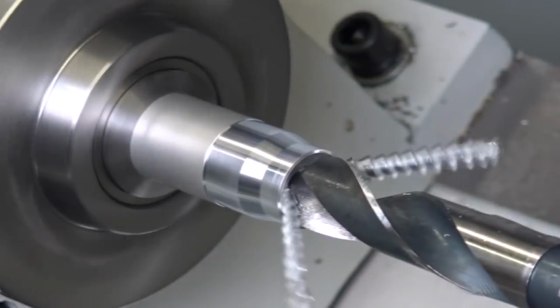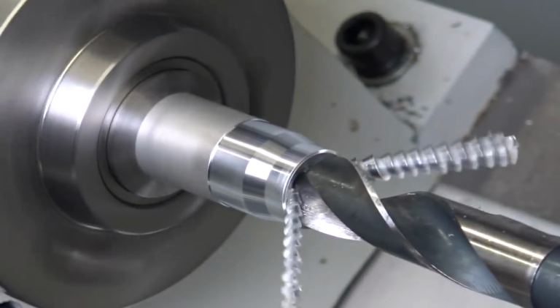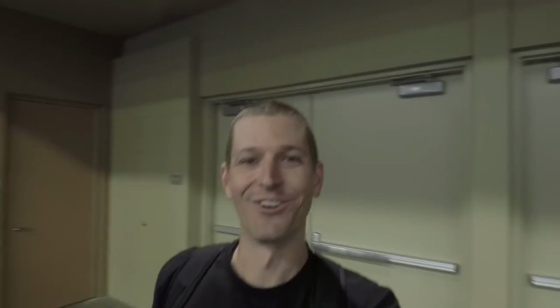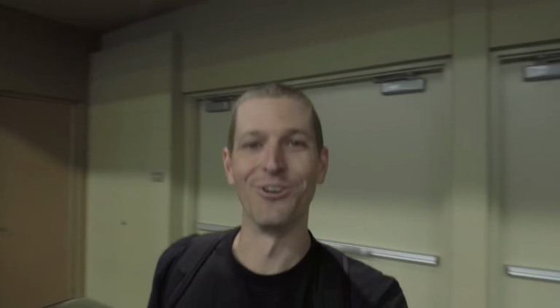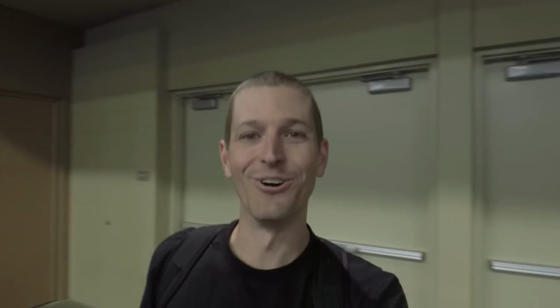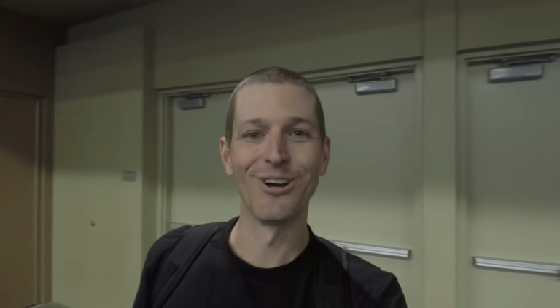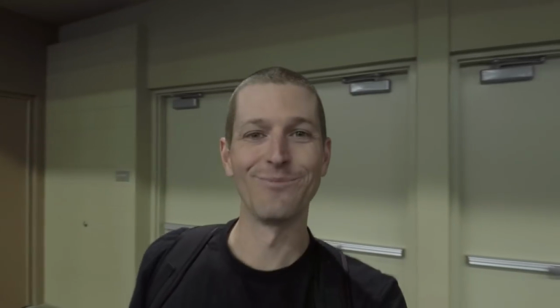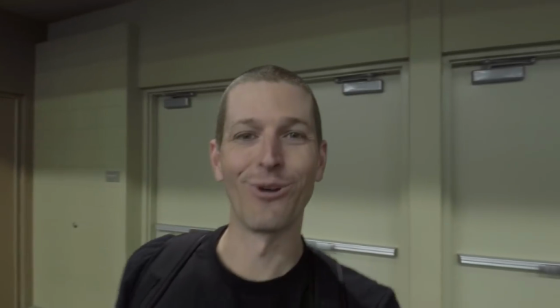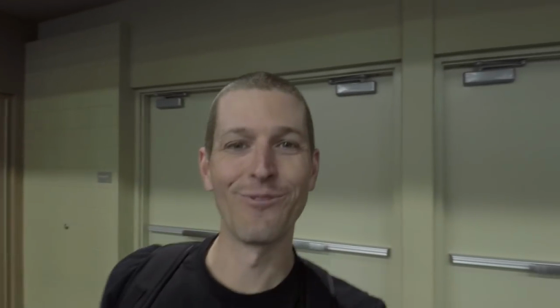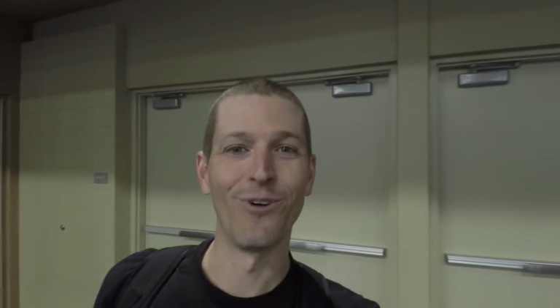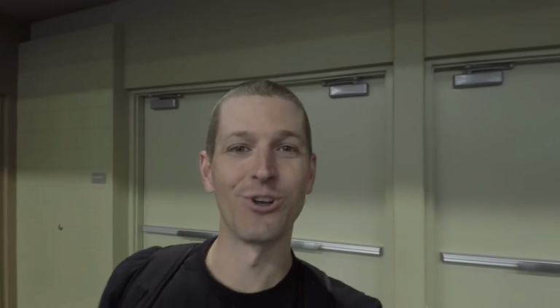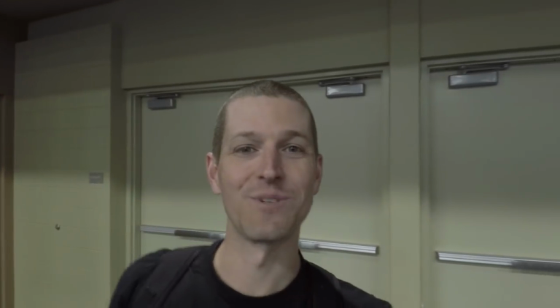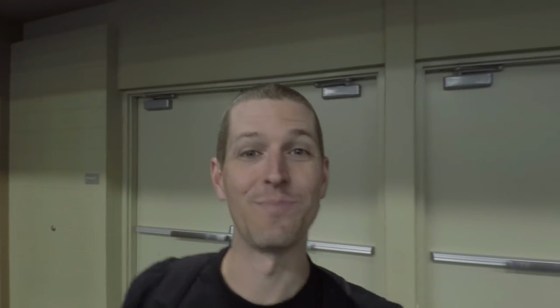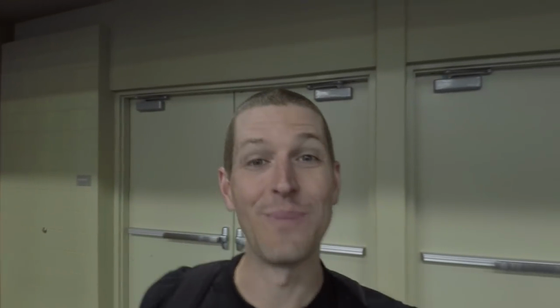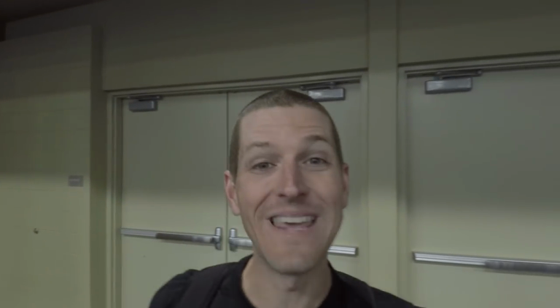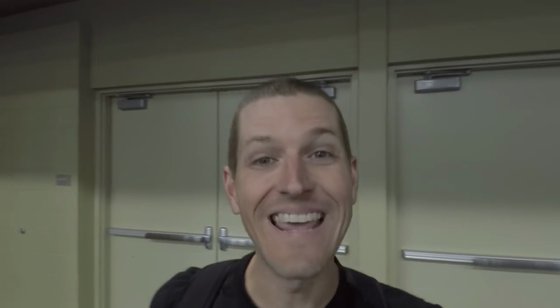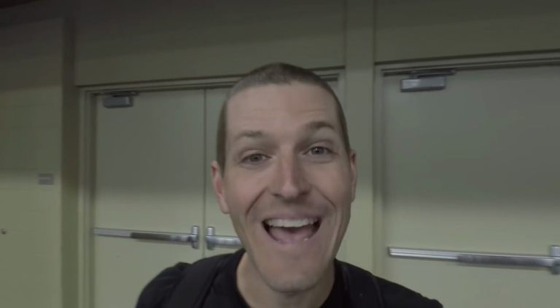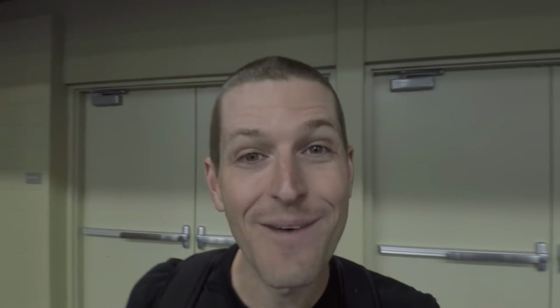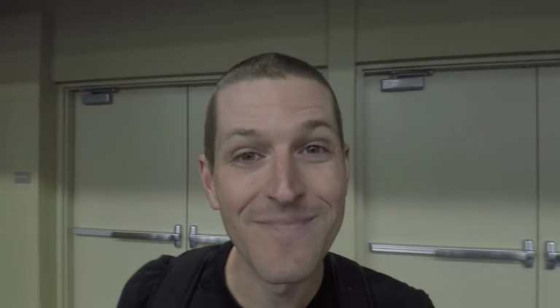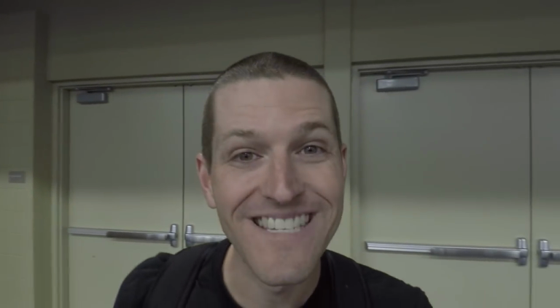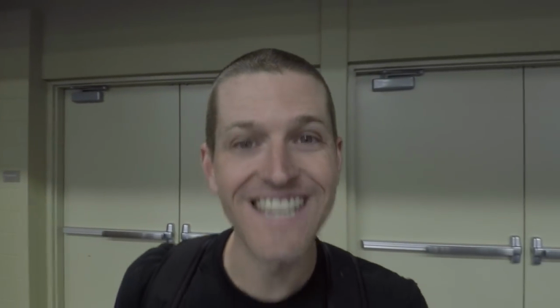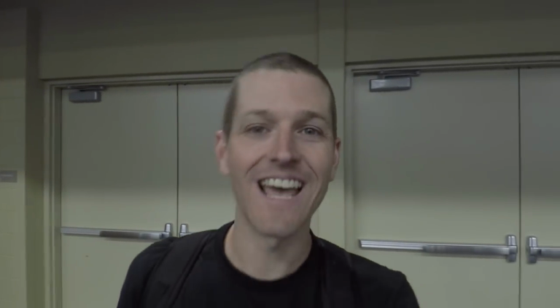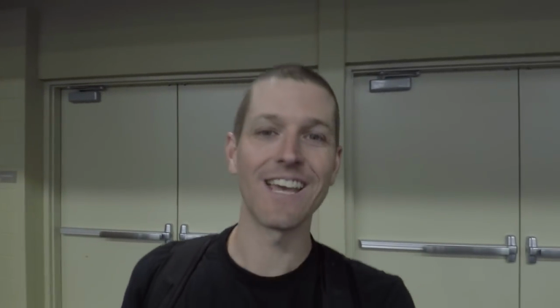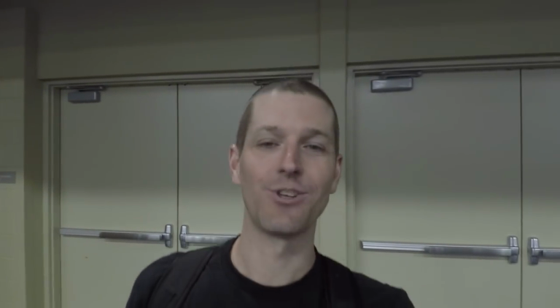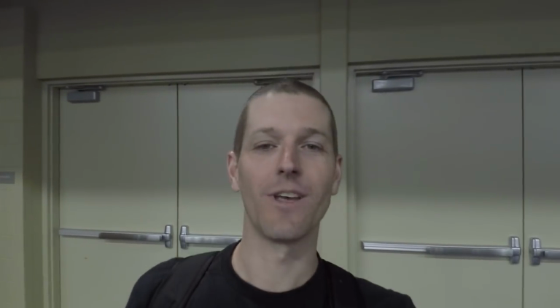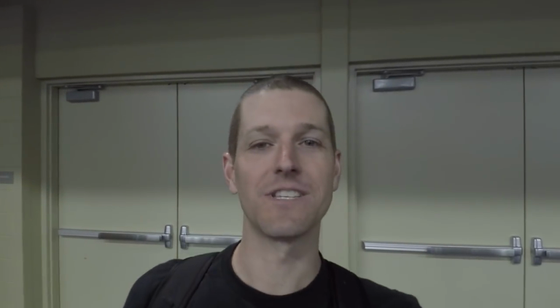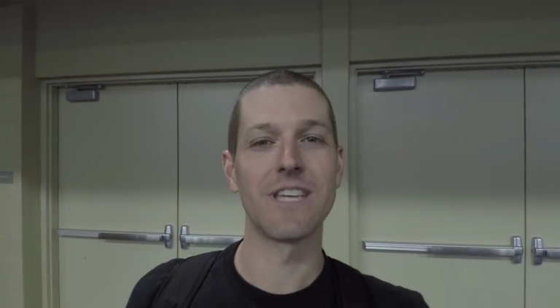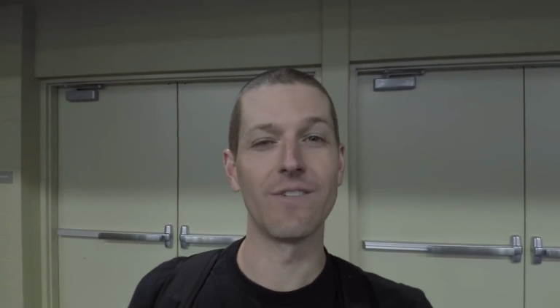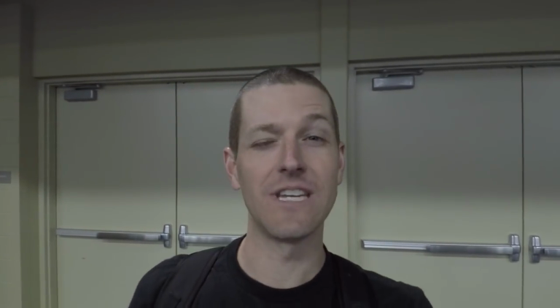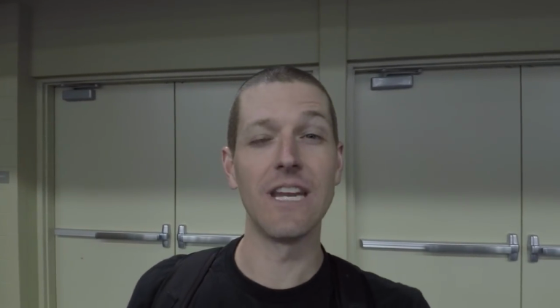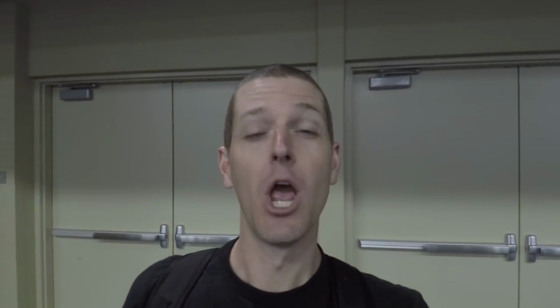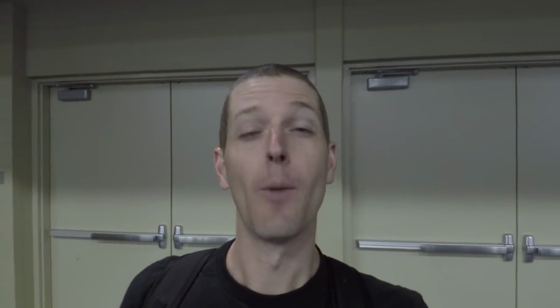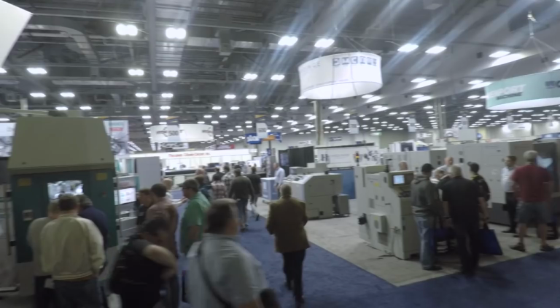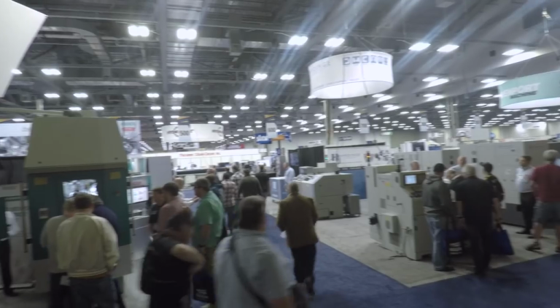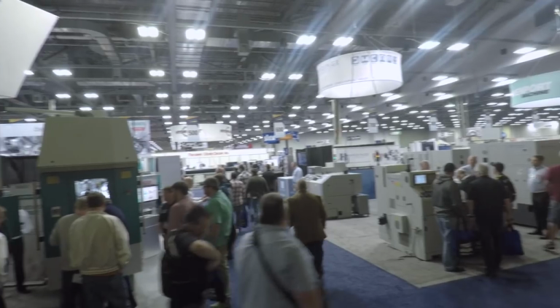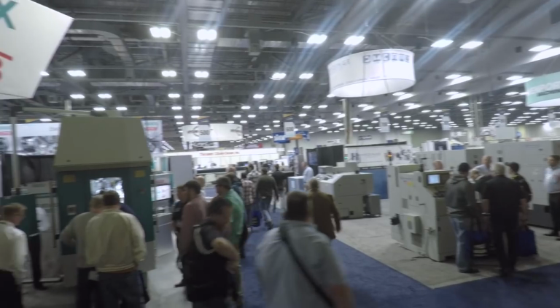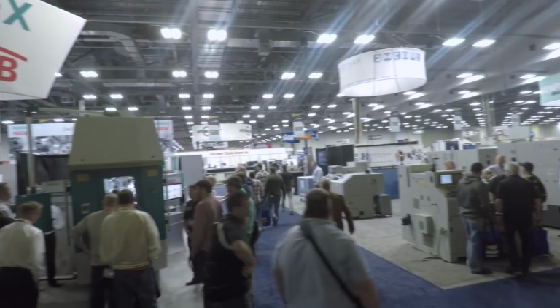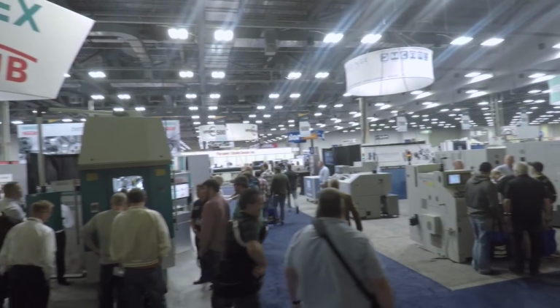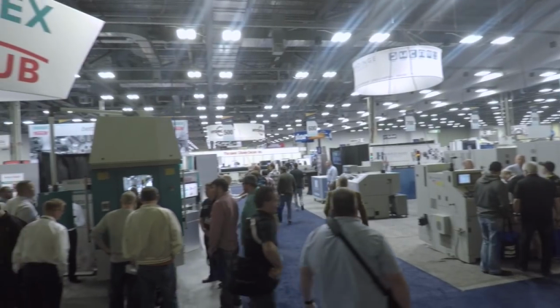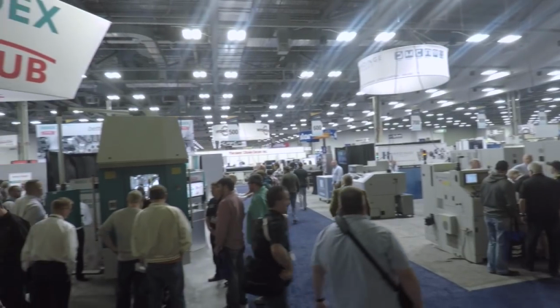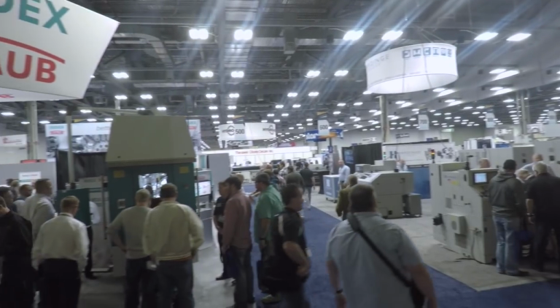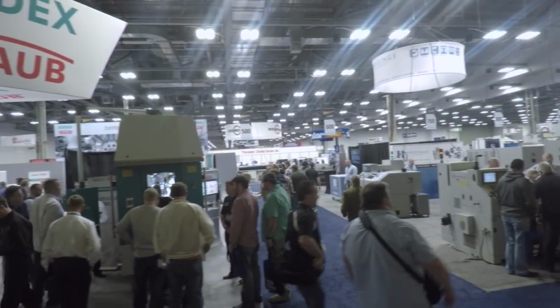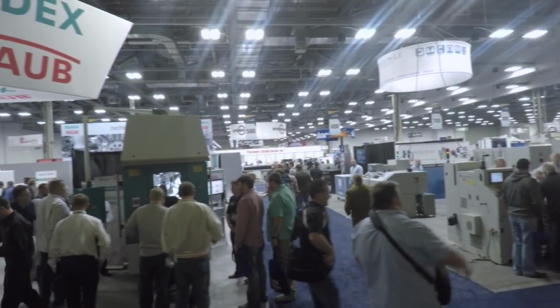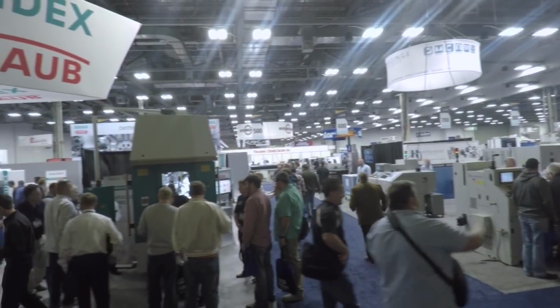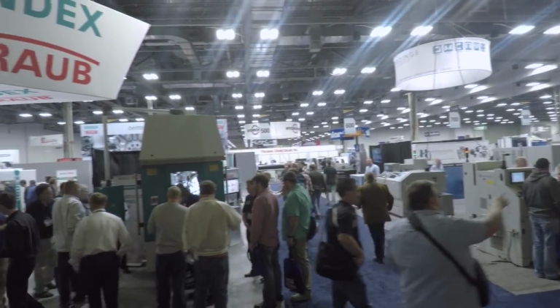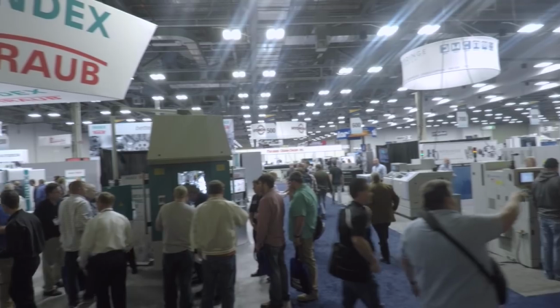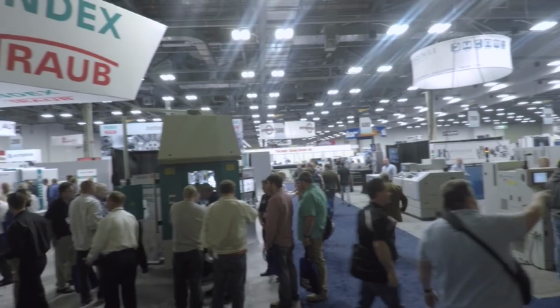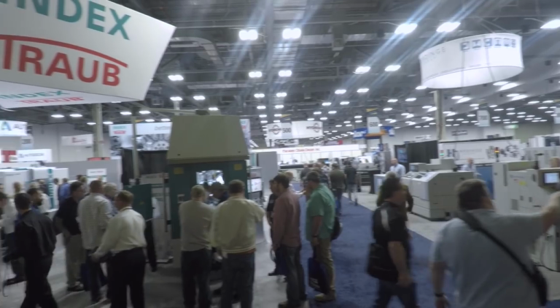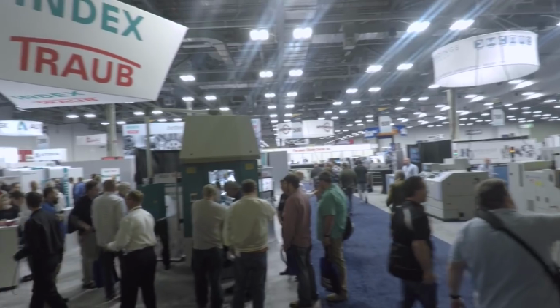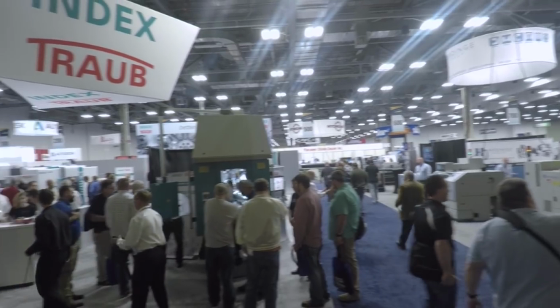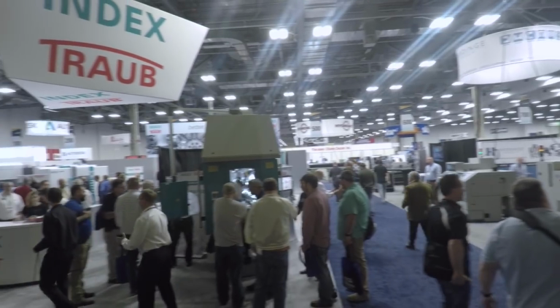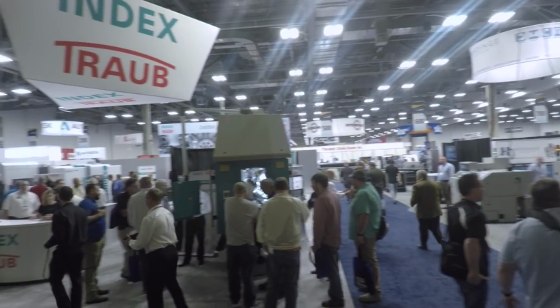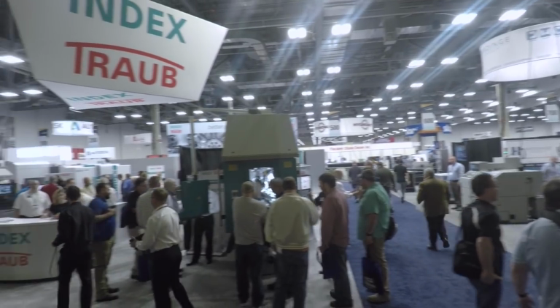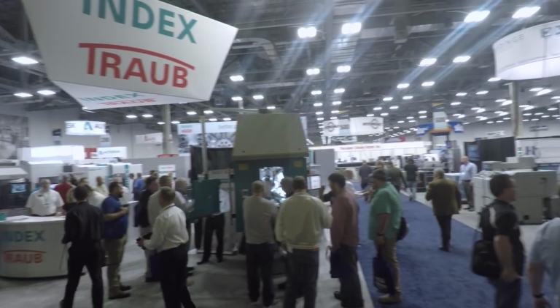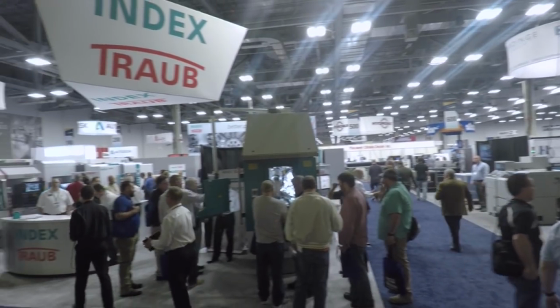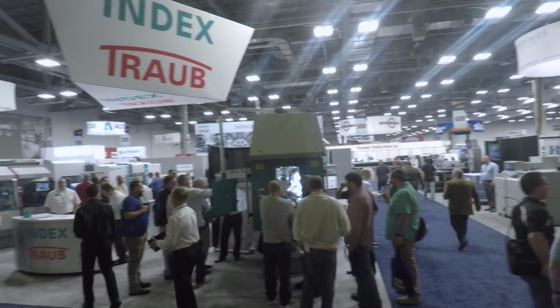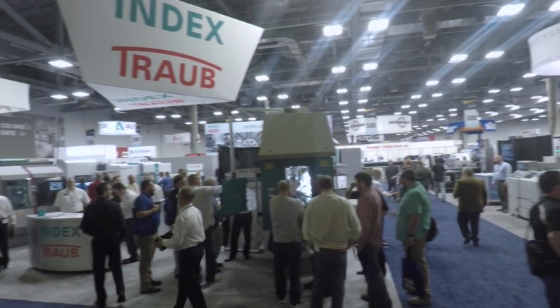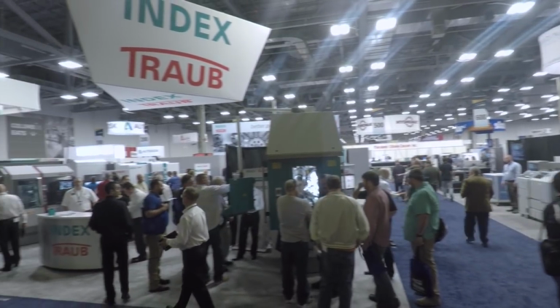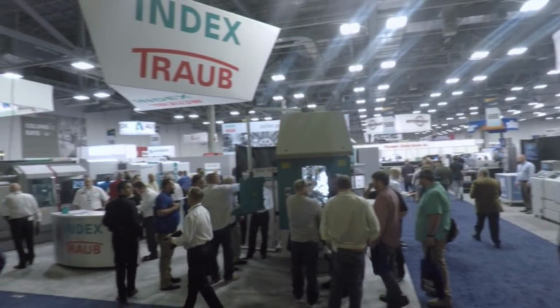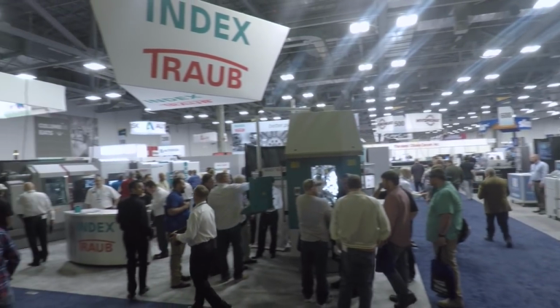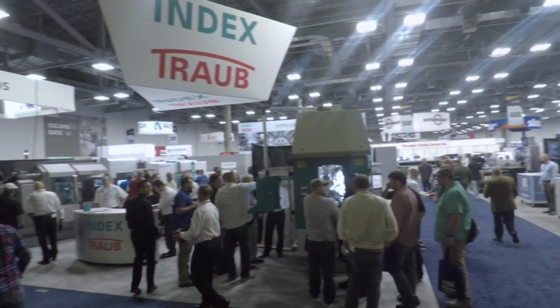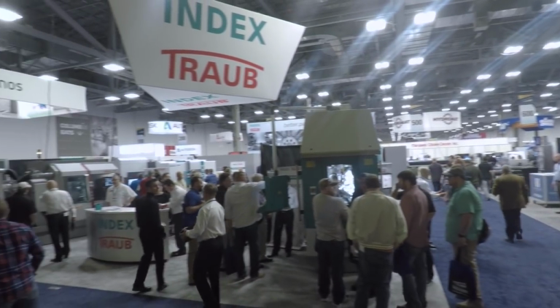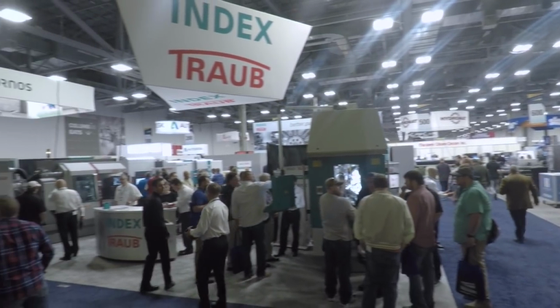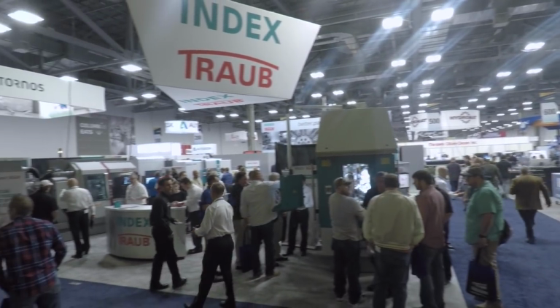Good morning folks. PMTS 2017 Precision Machining Technology Show. Let's go see what we can find.